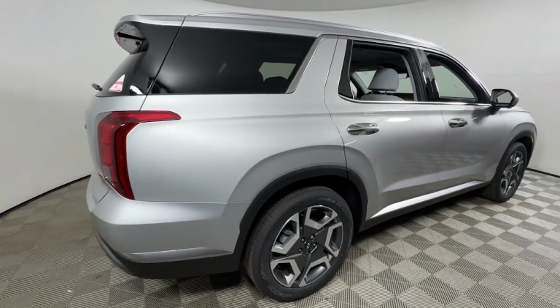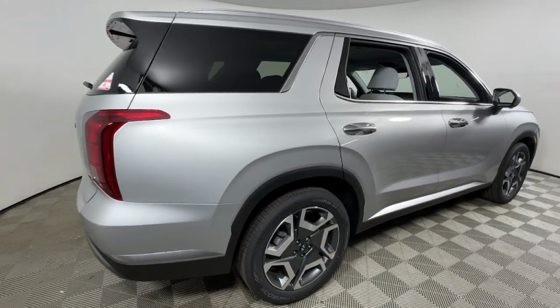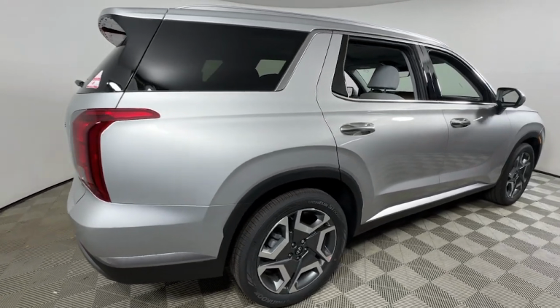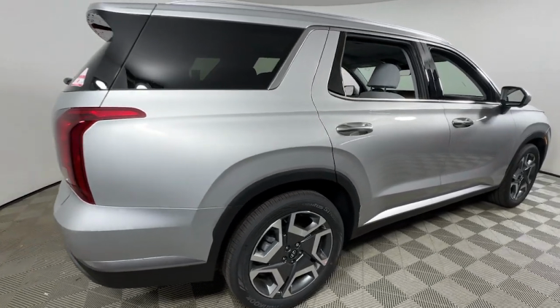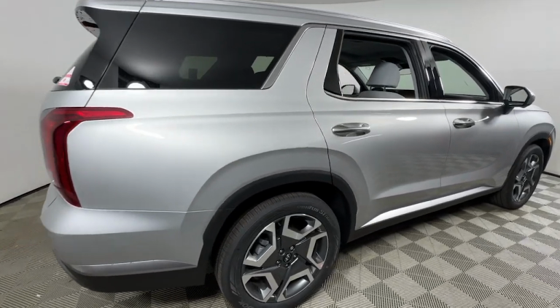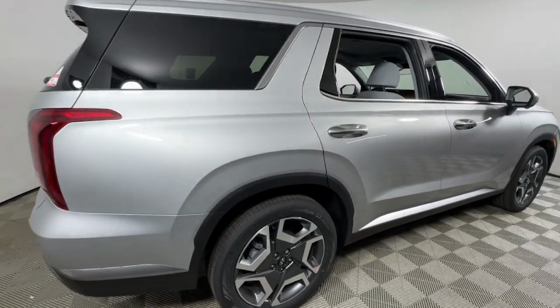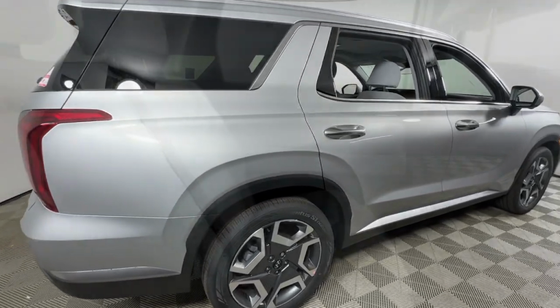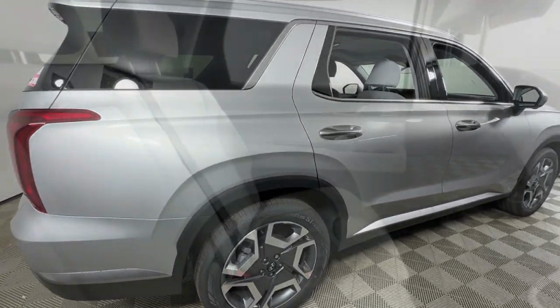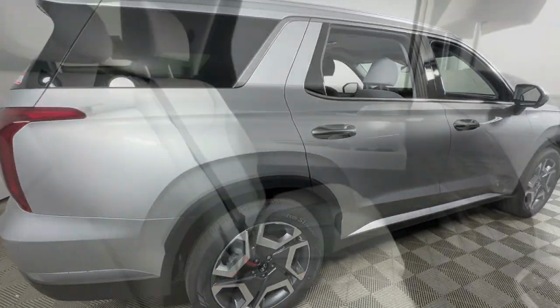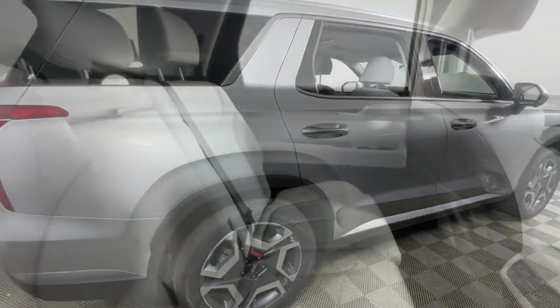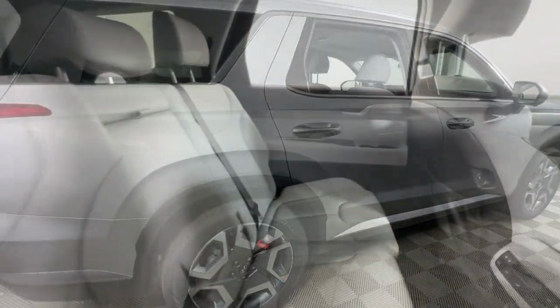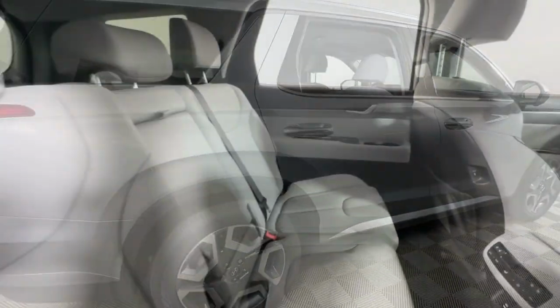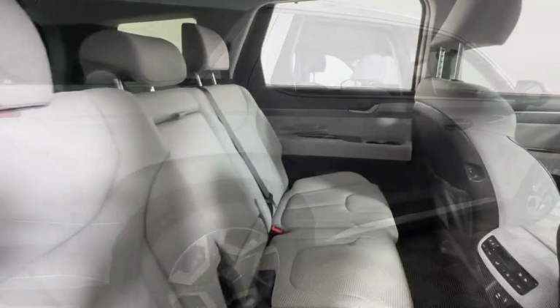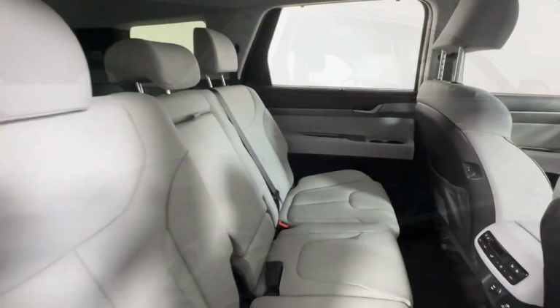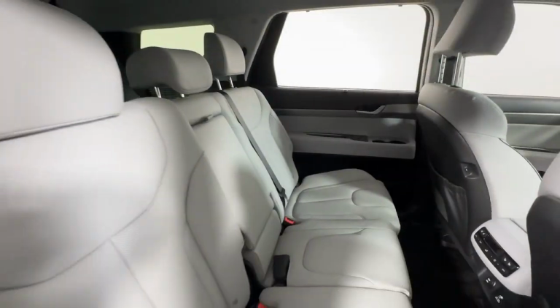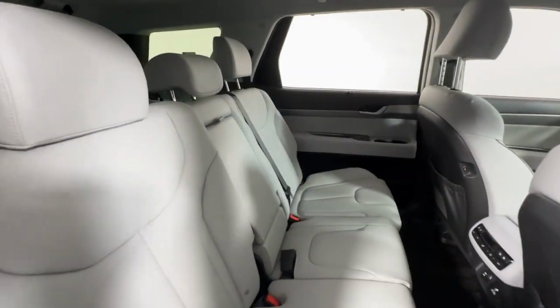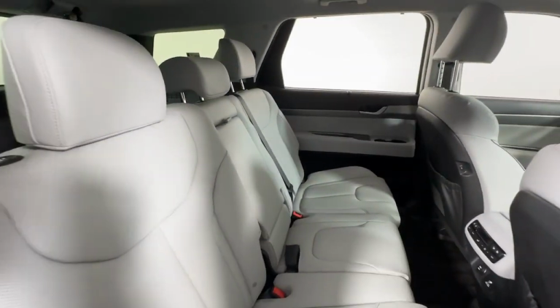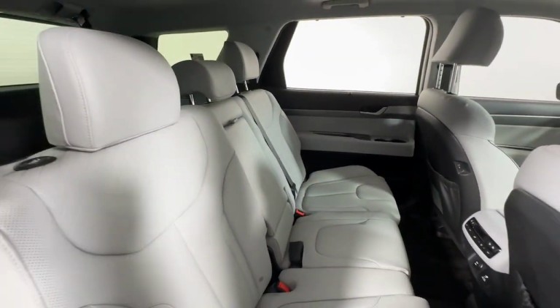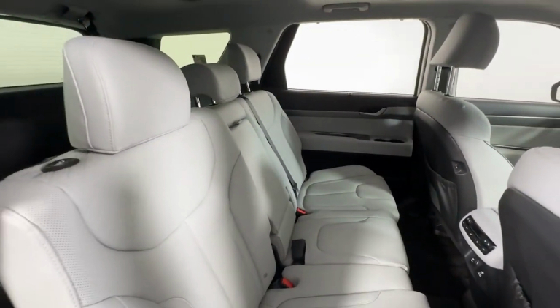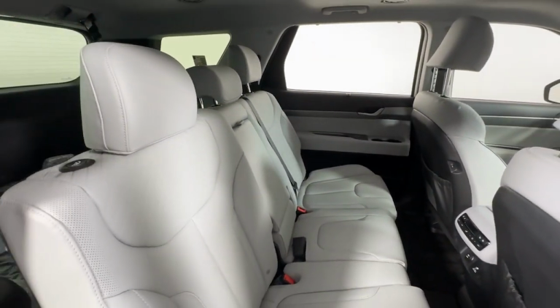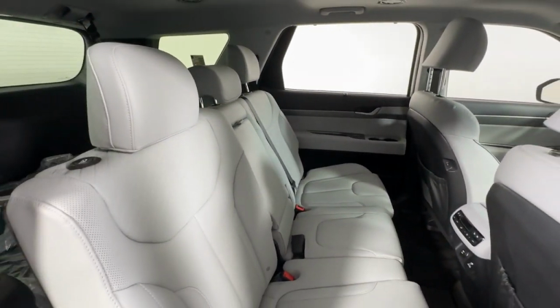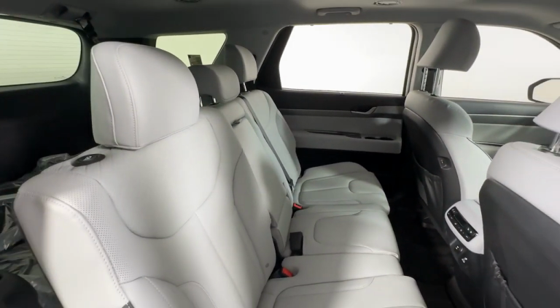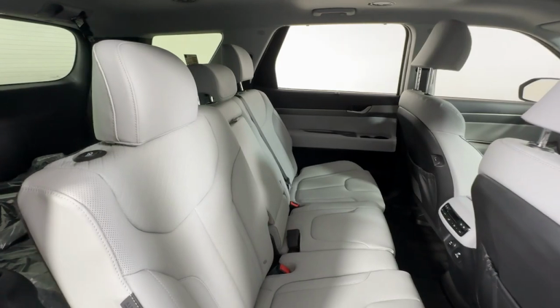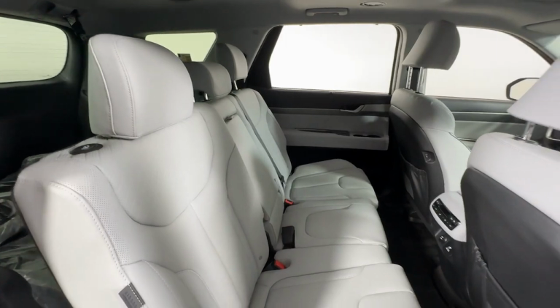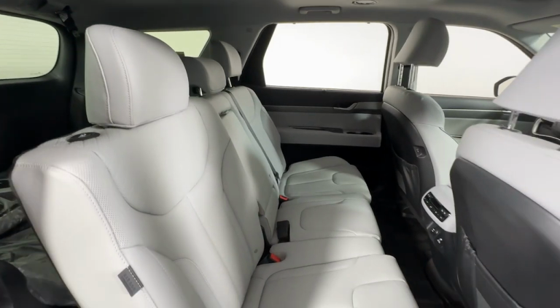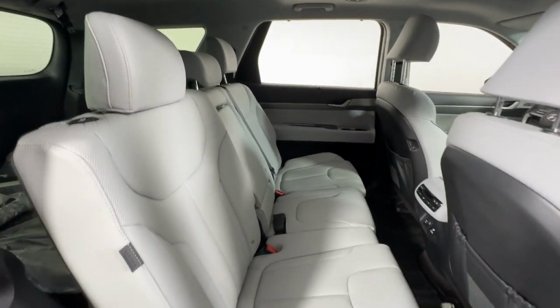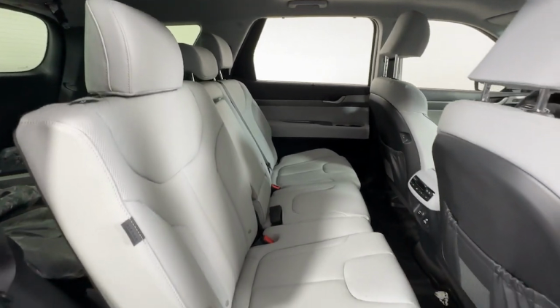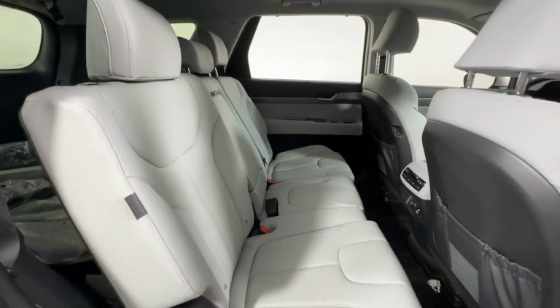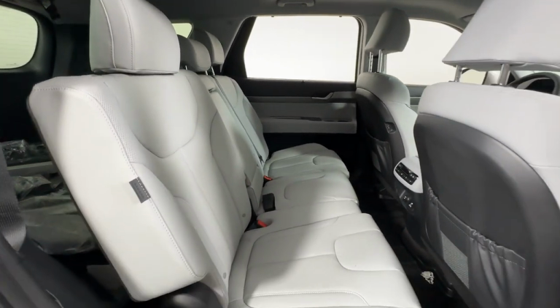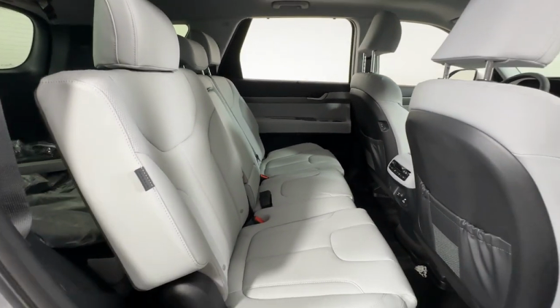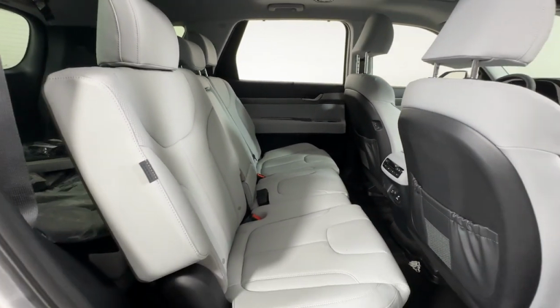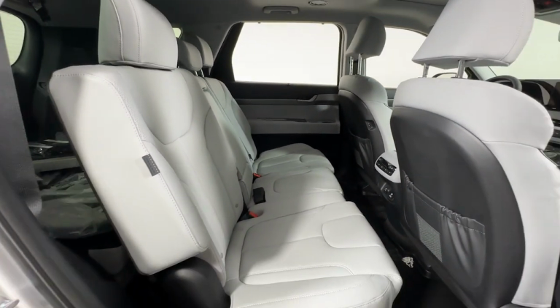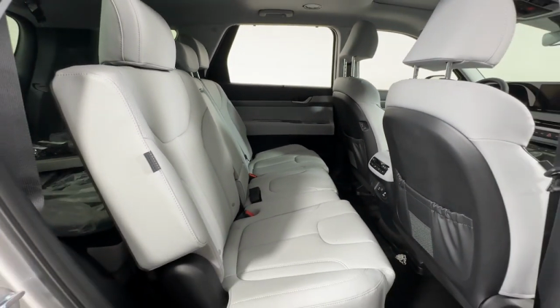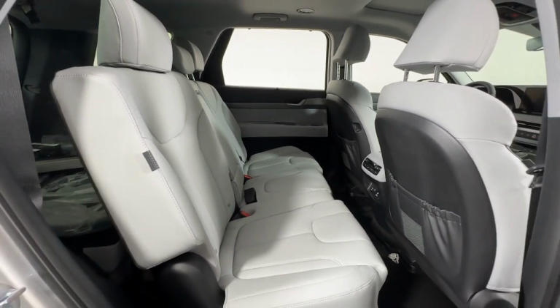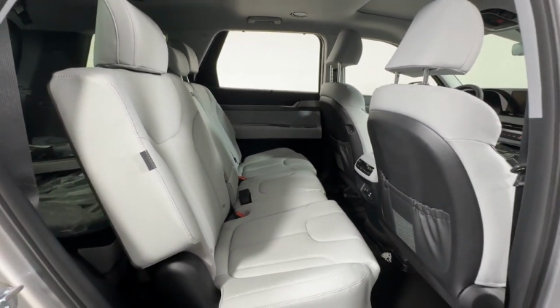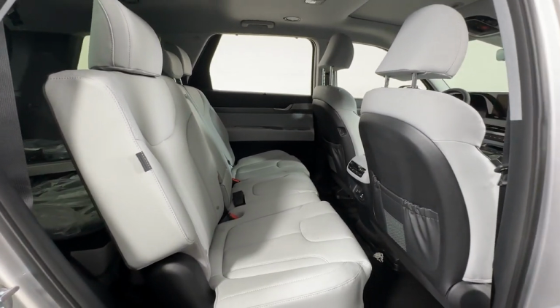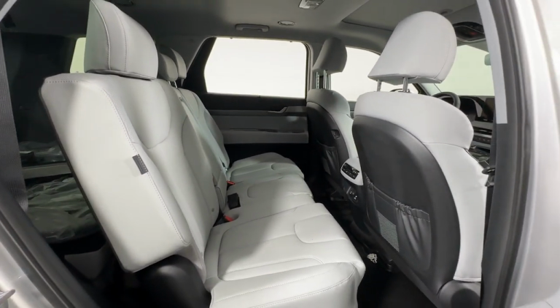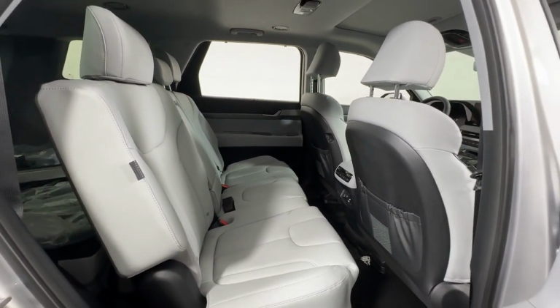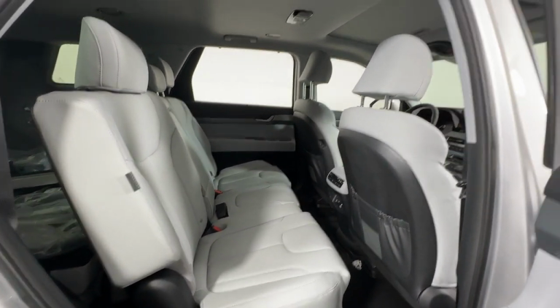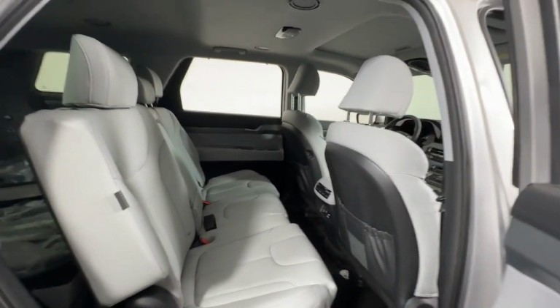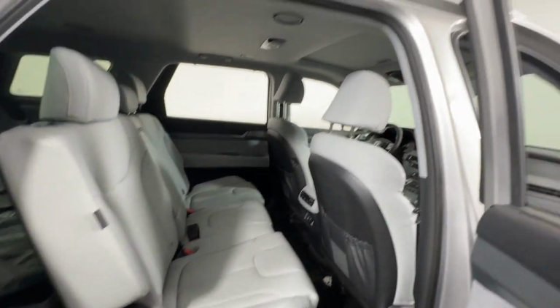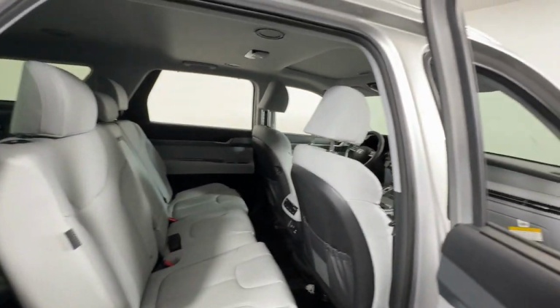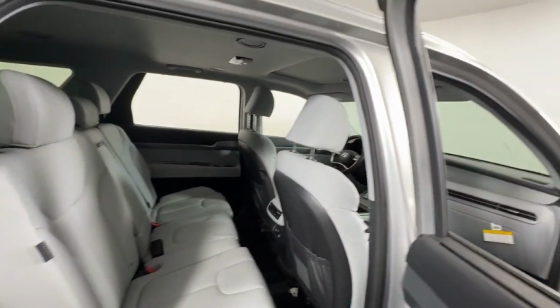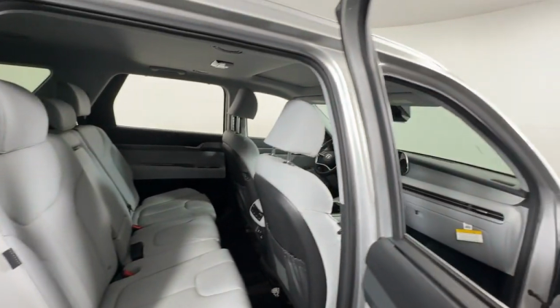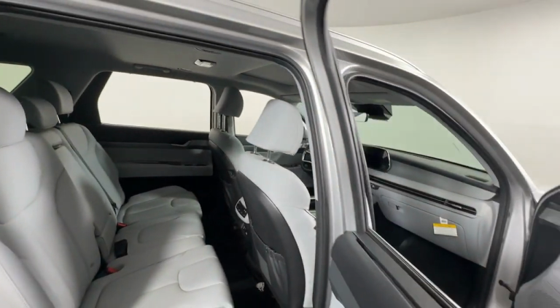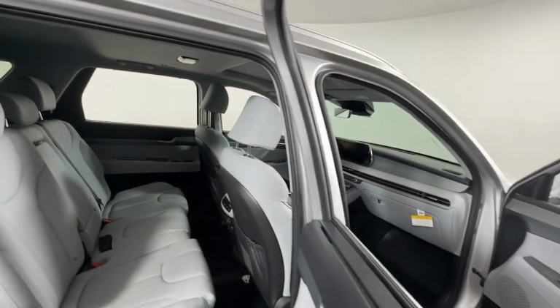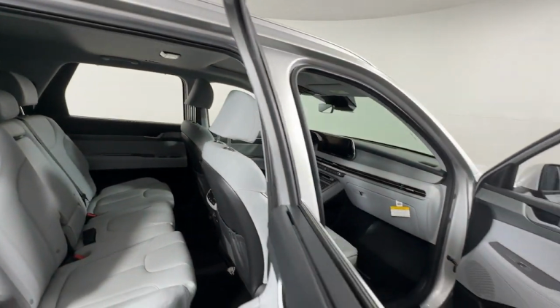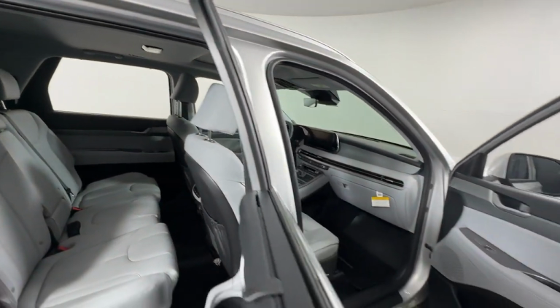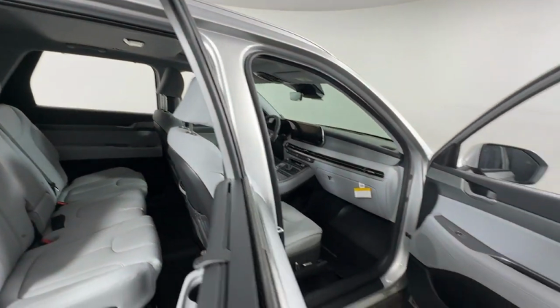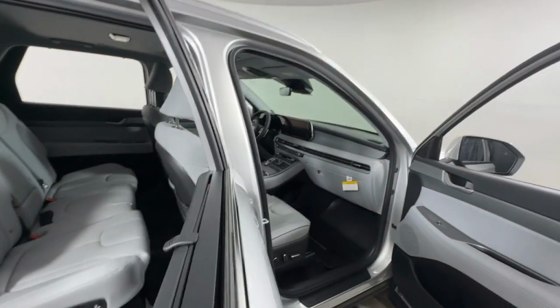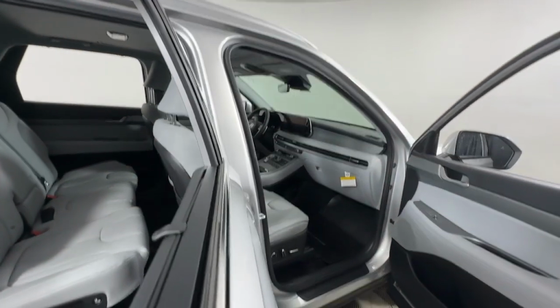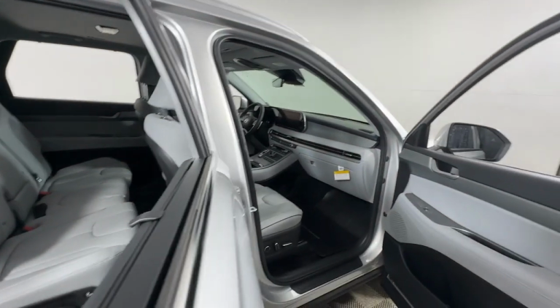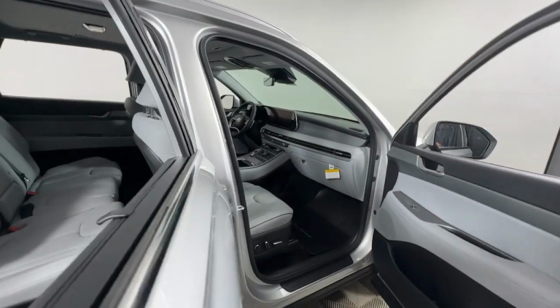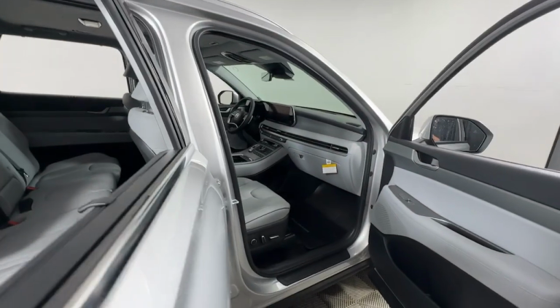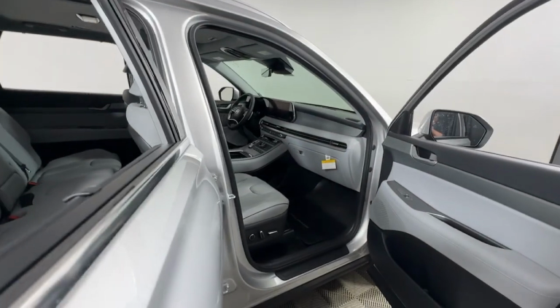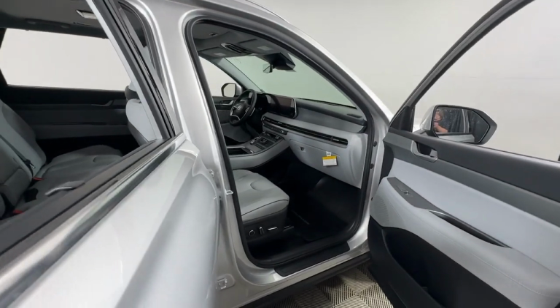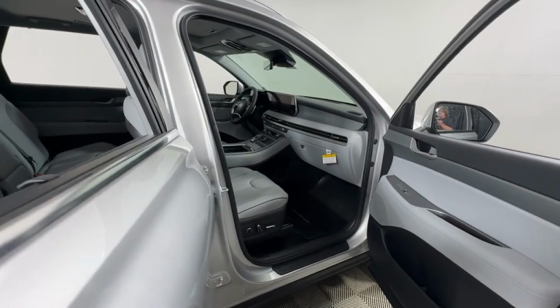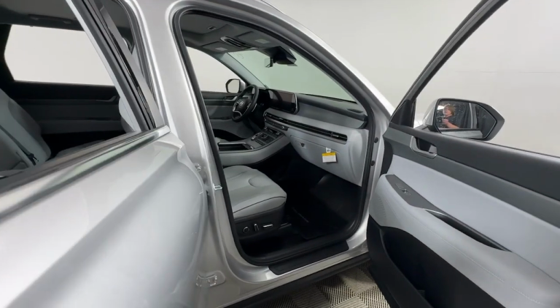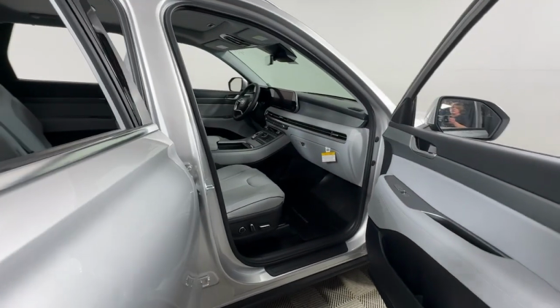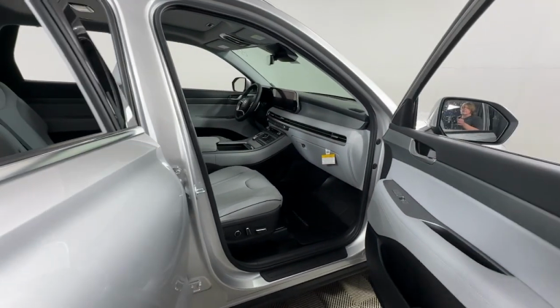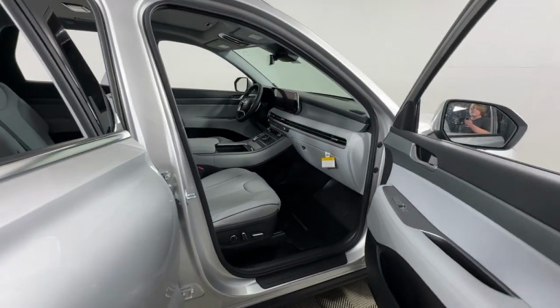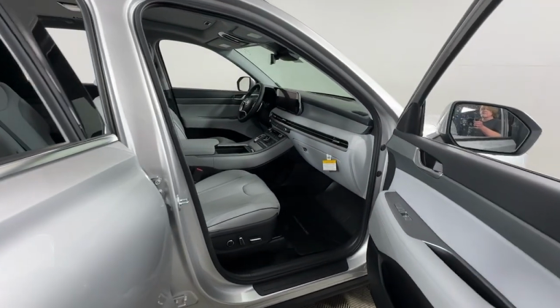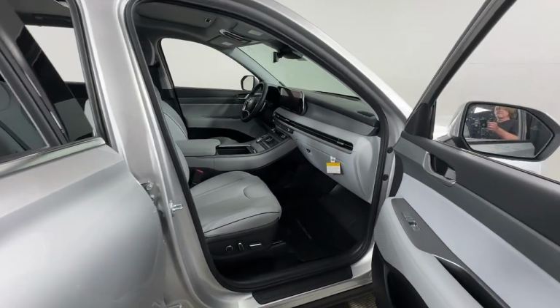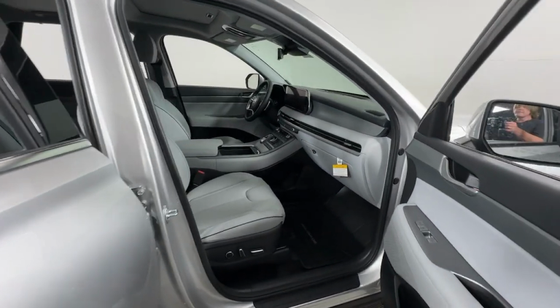This versatile SUV combines style and functionality in perfect proportions to create the ideal family excursion vehicle.